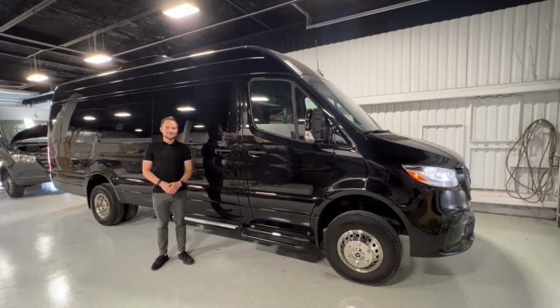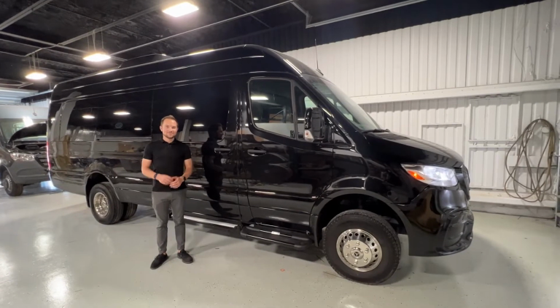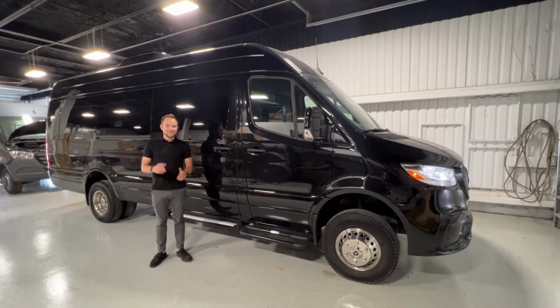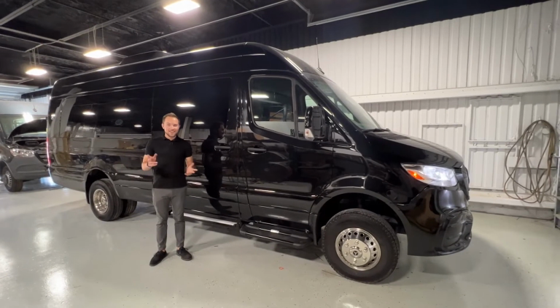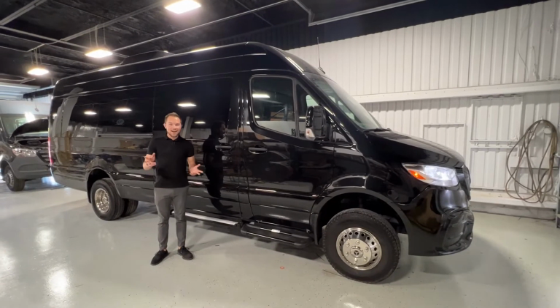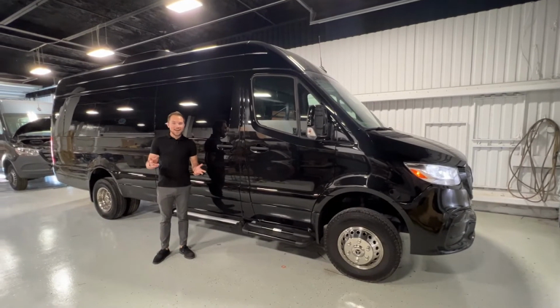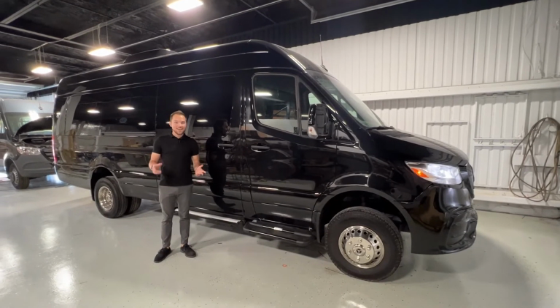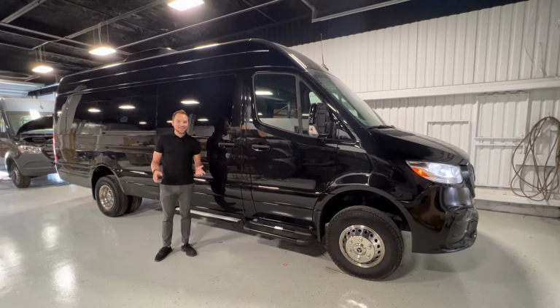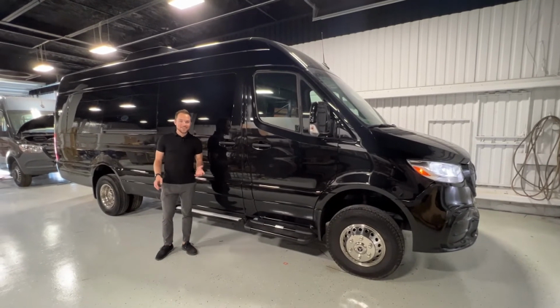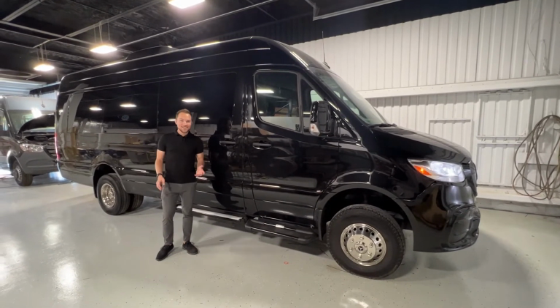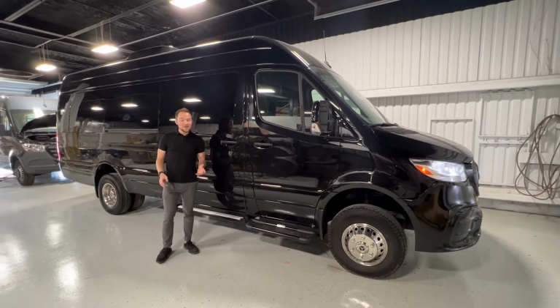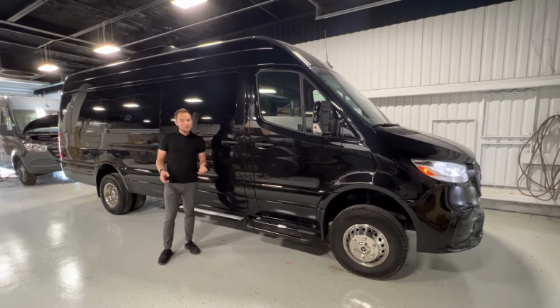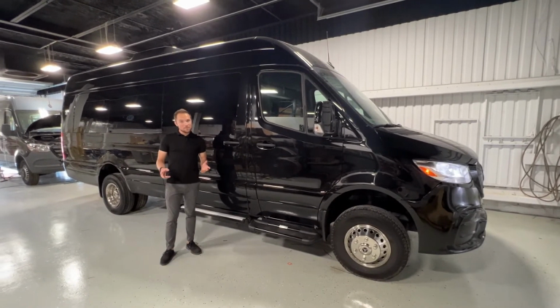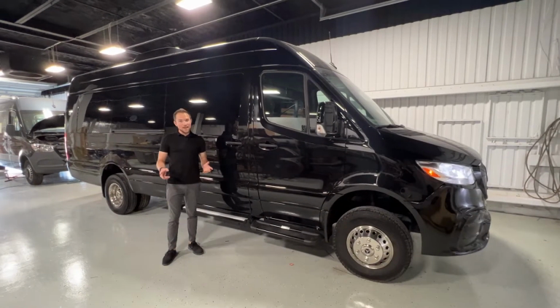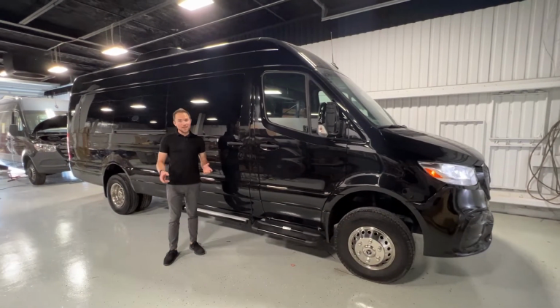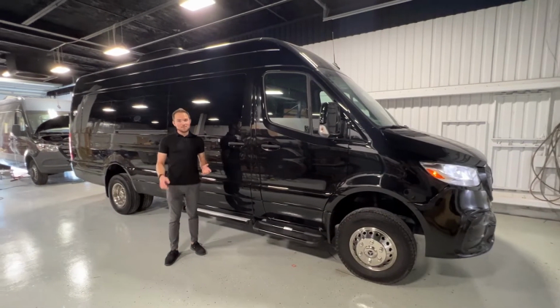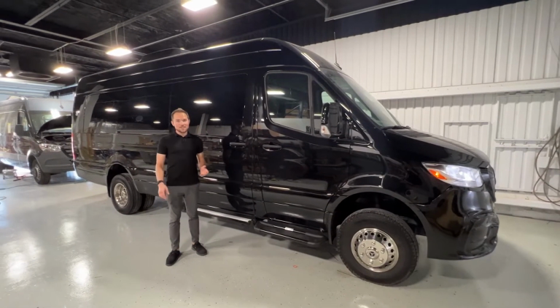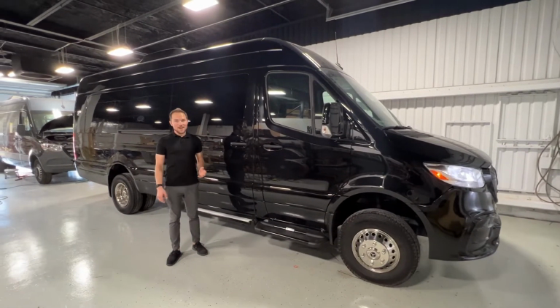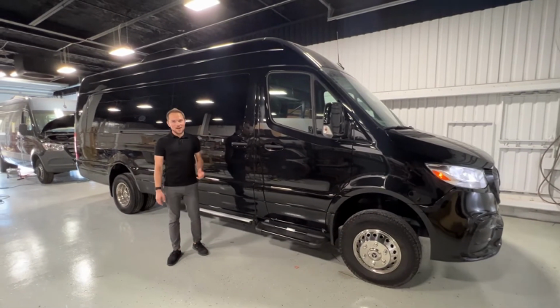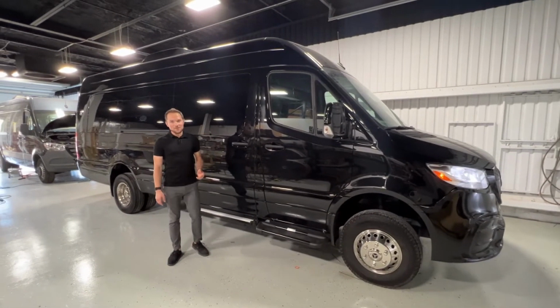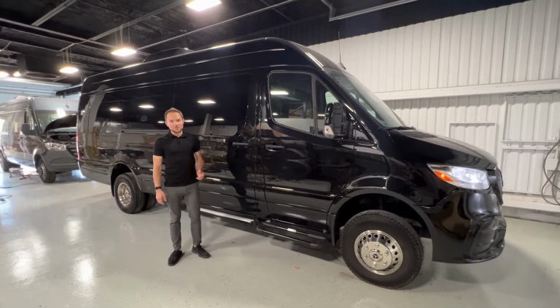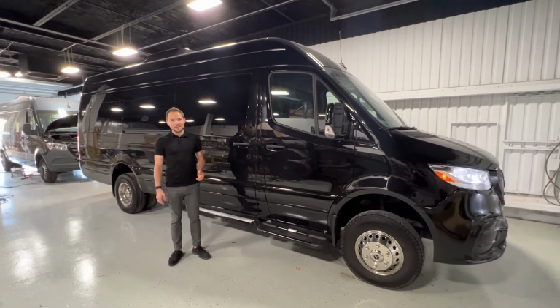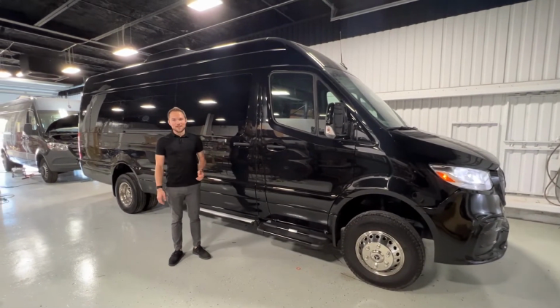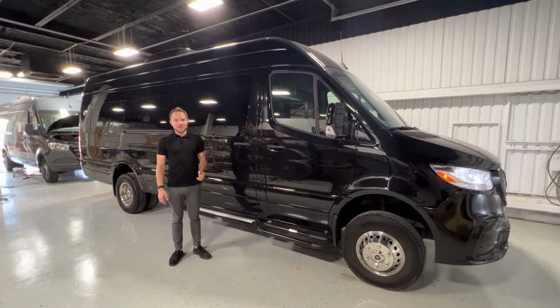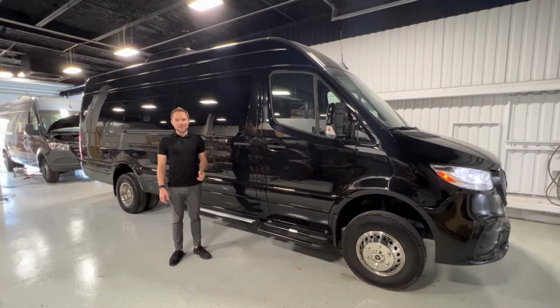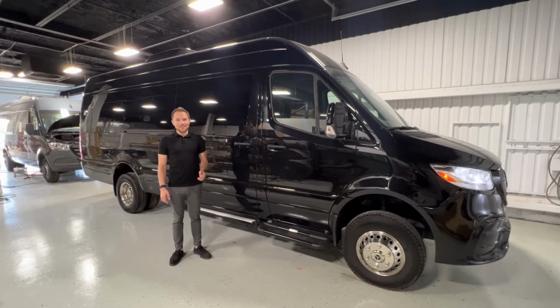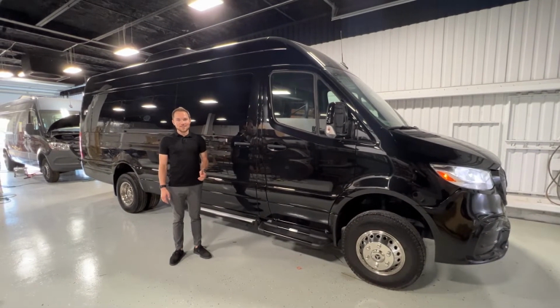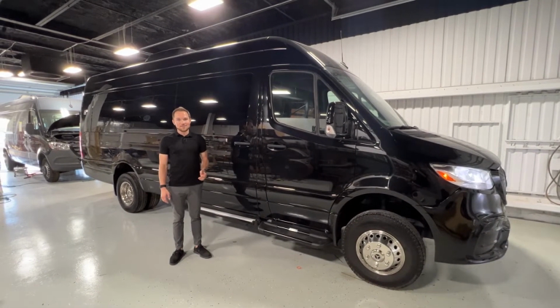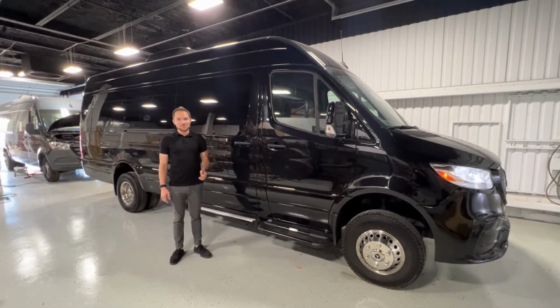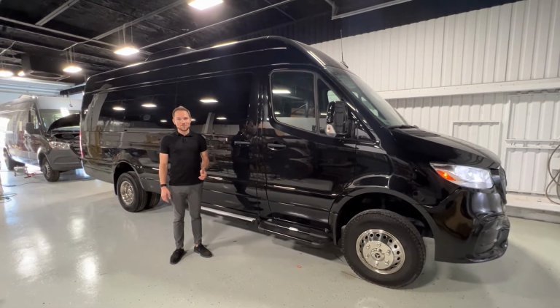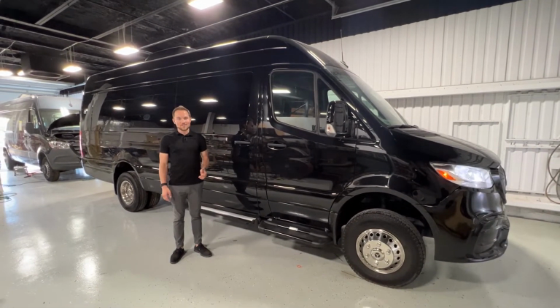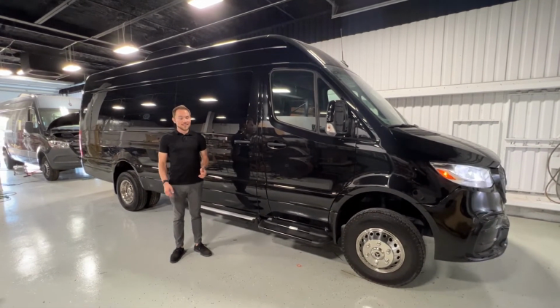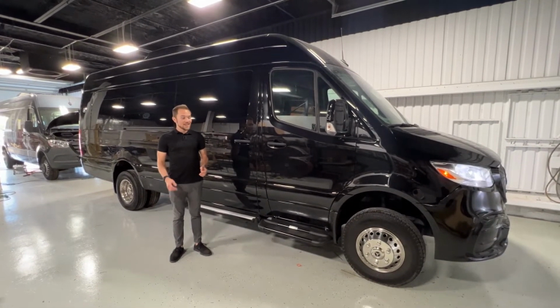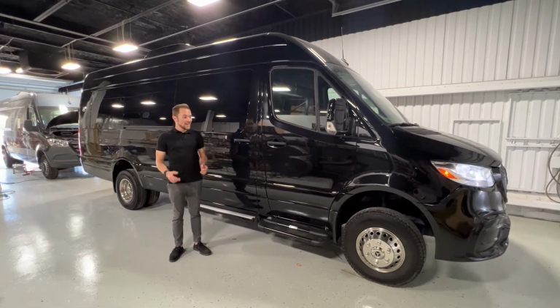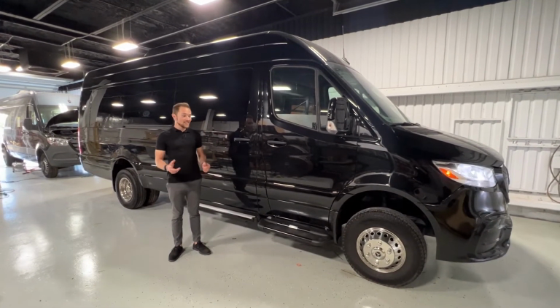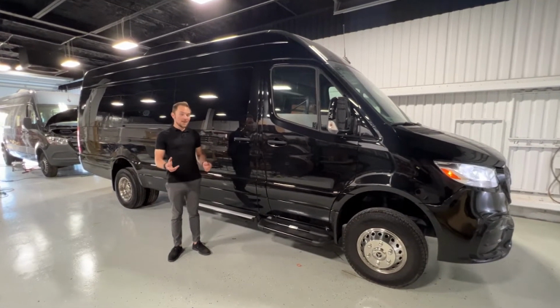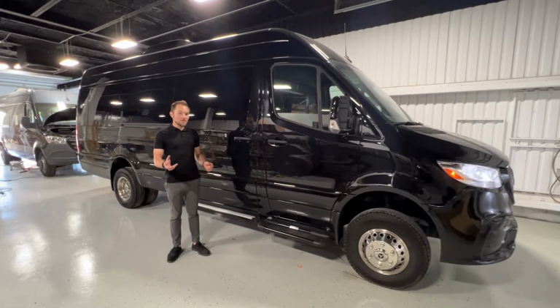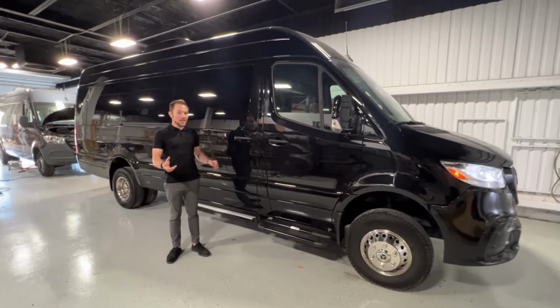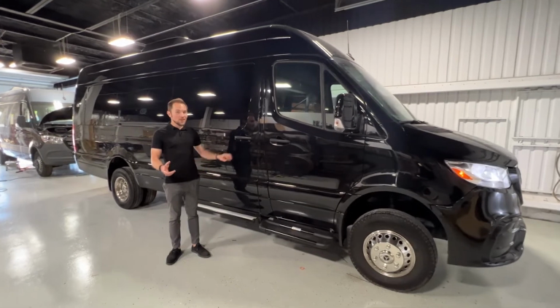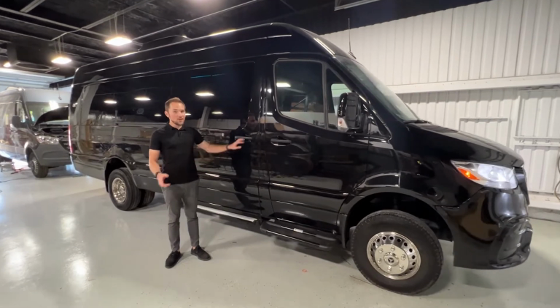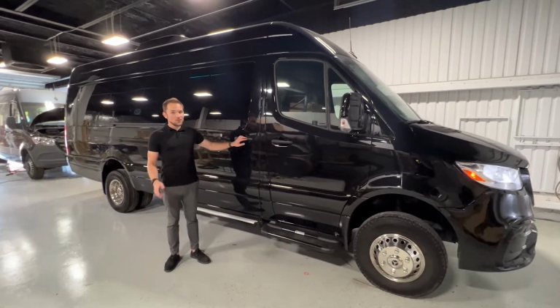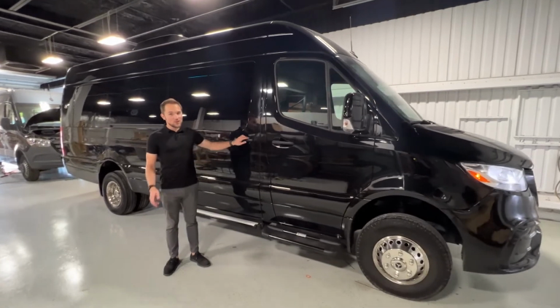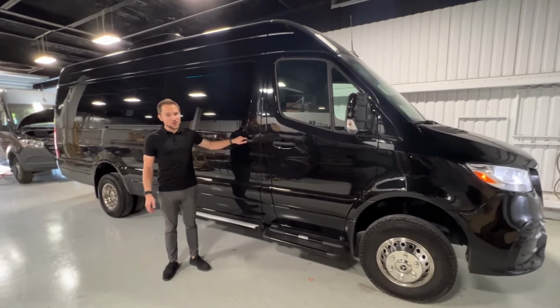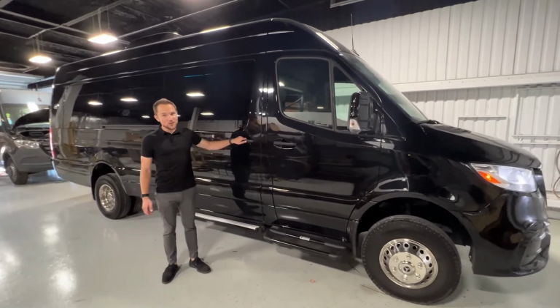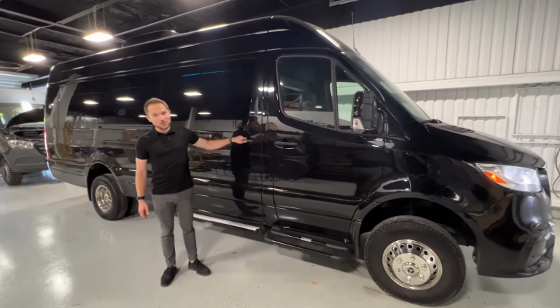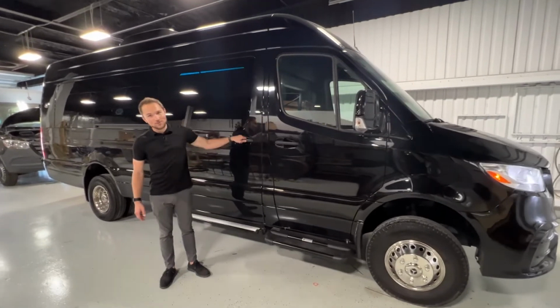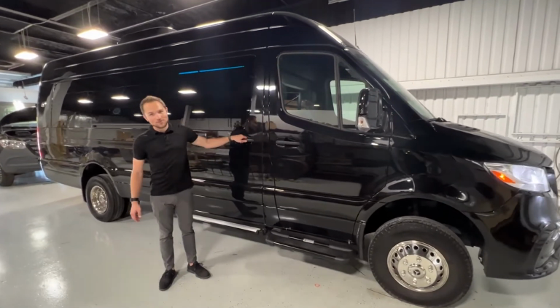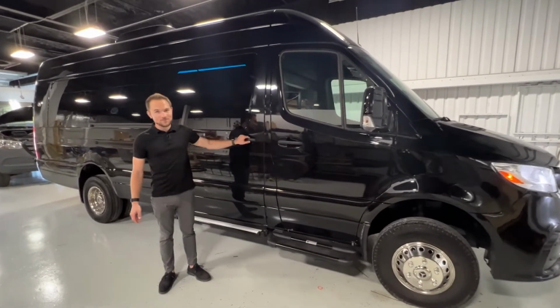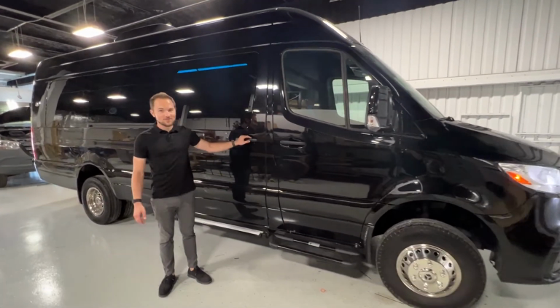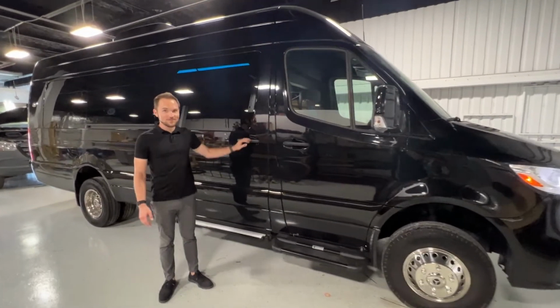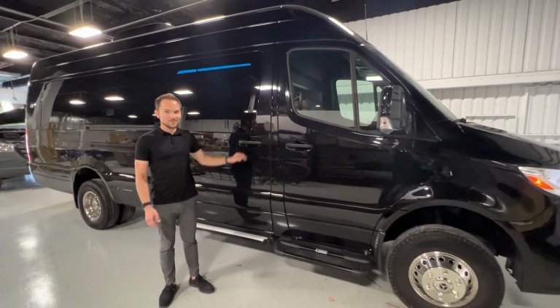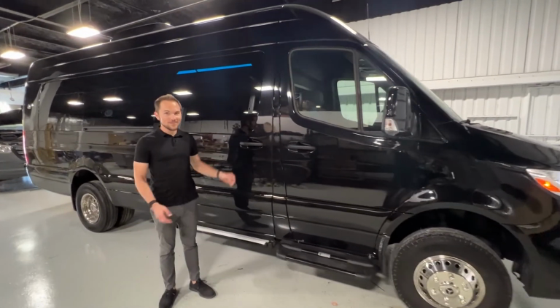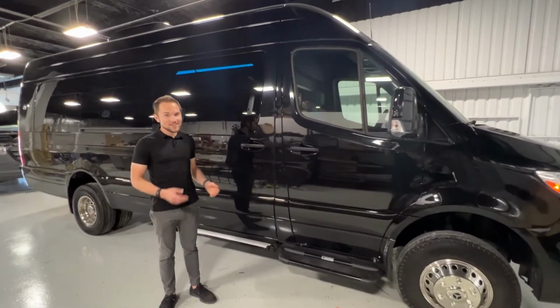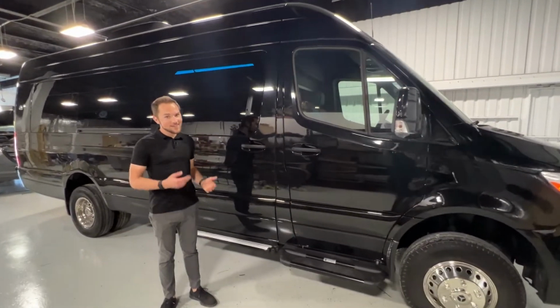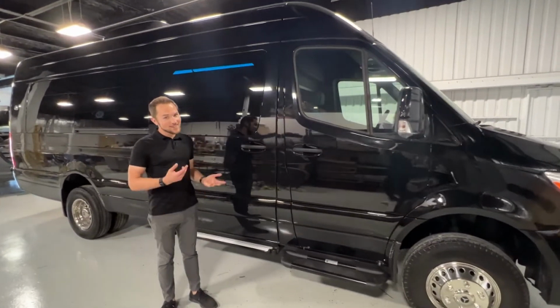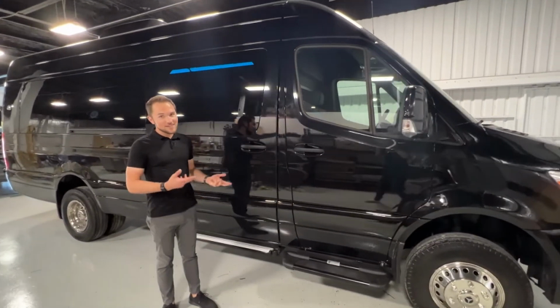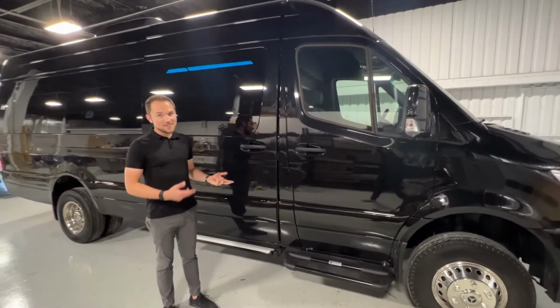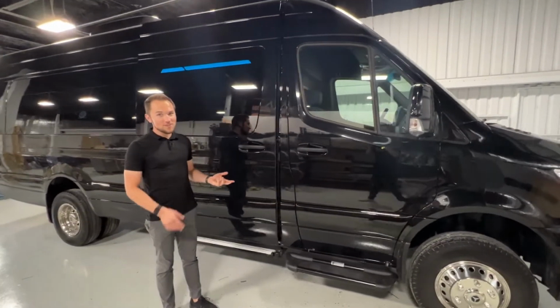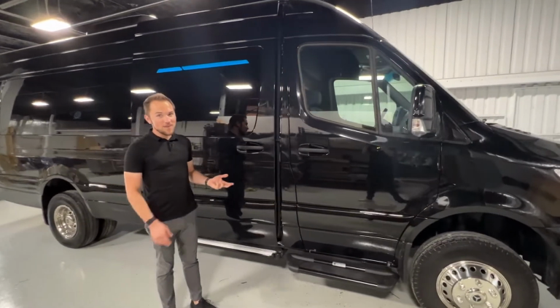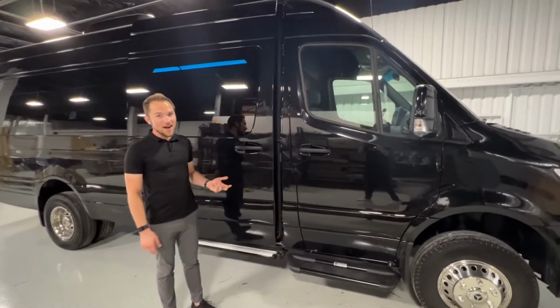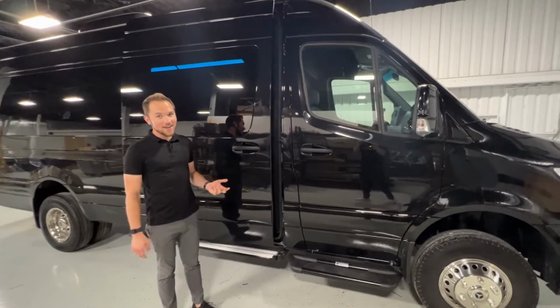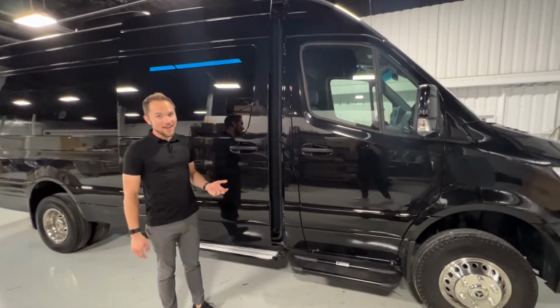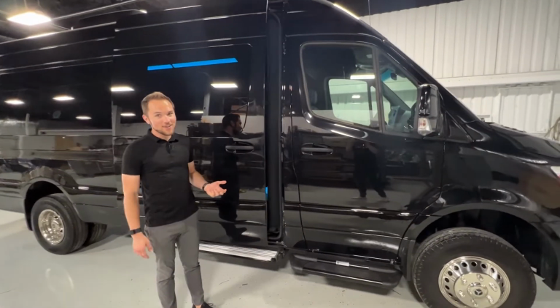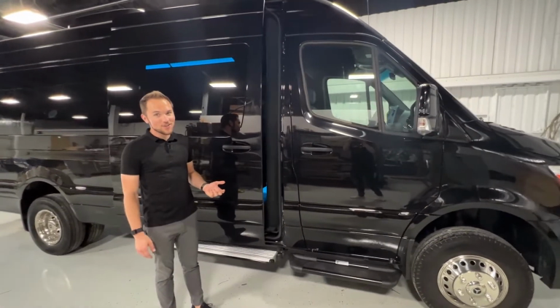Hi, my name's Kyle from CleanRide Customs, and let me introduce you to Mach 82.